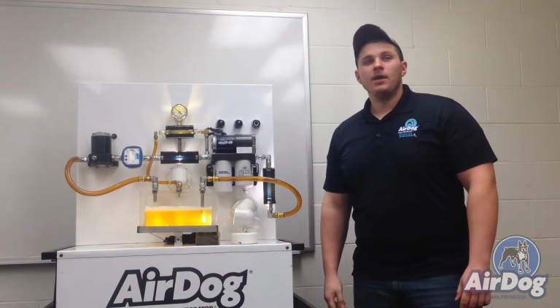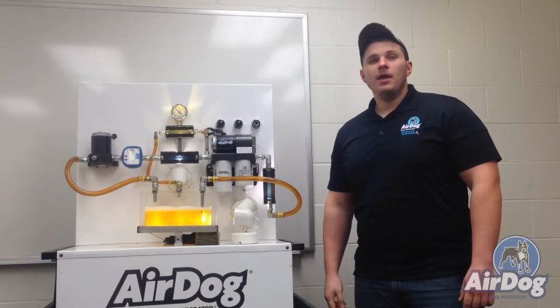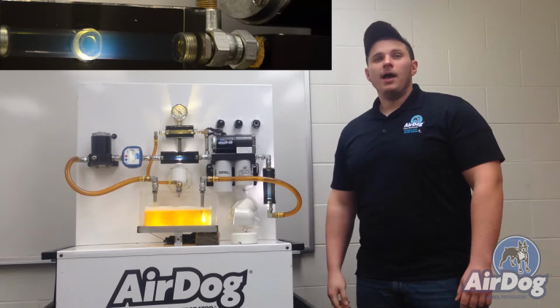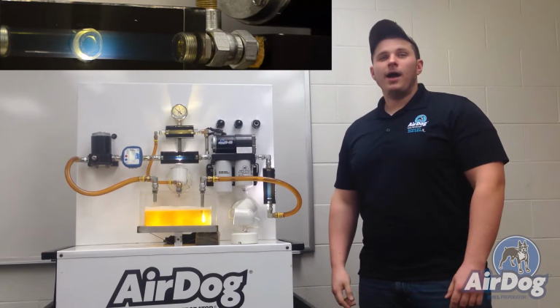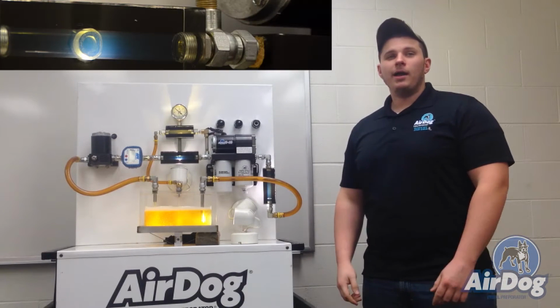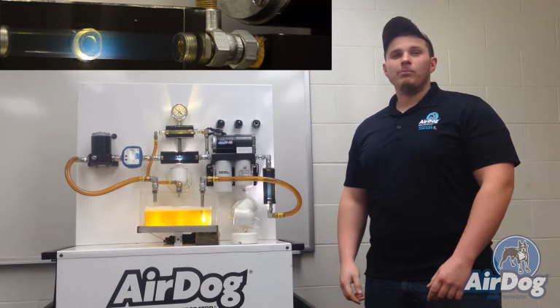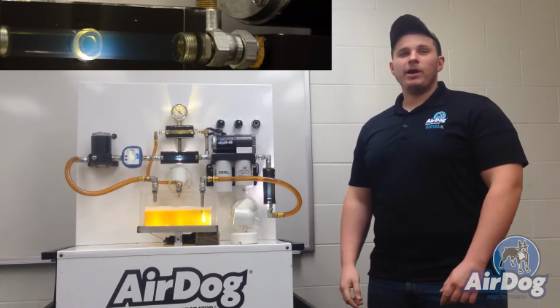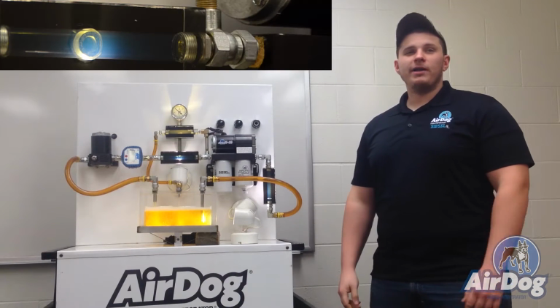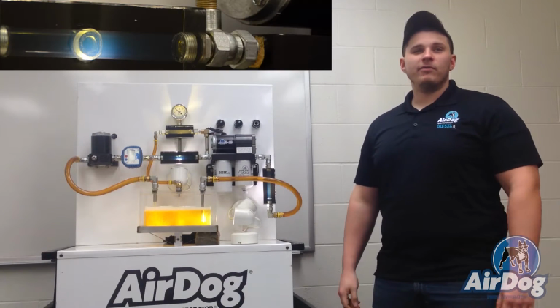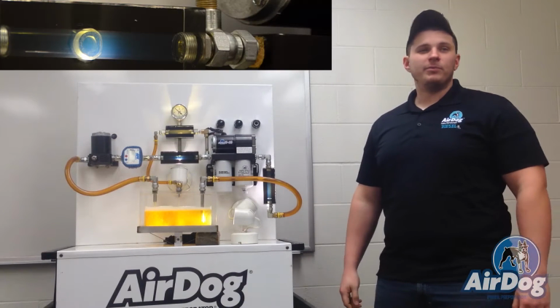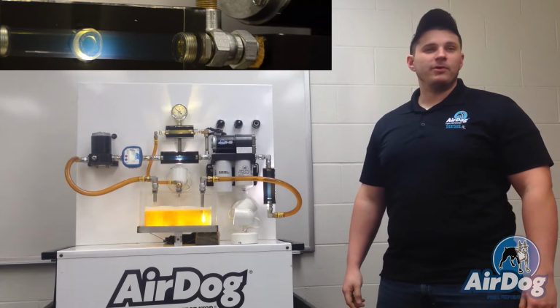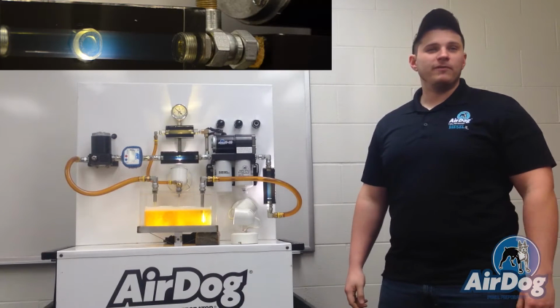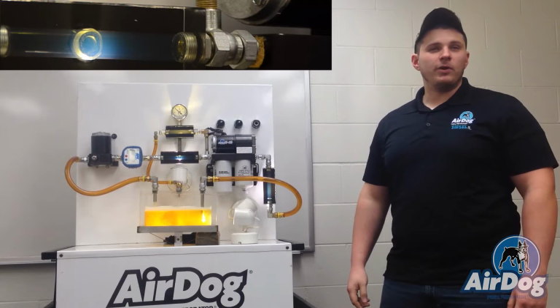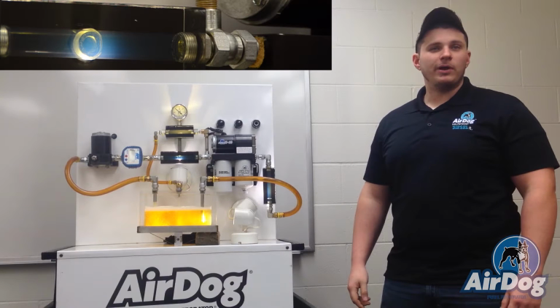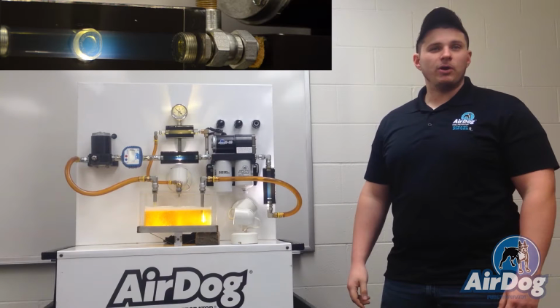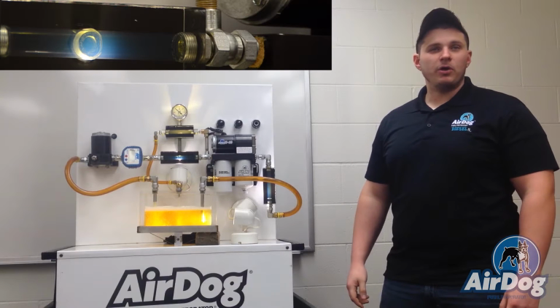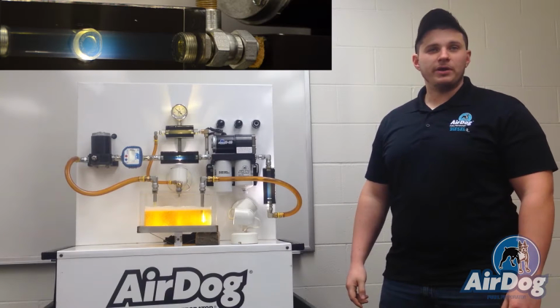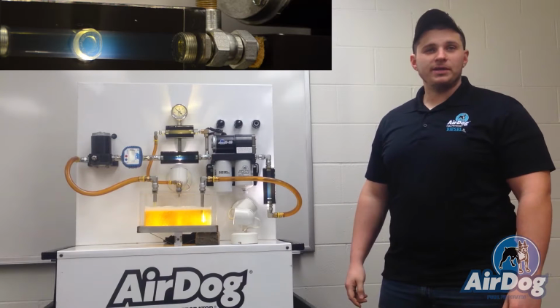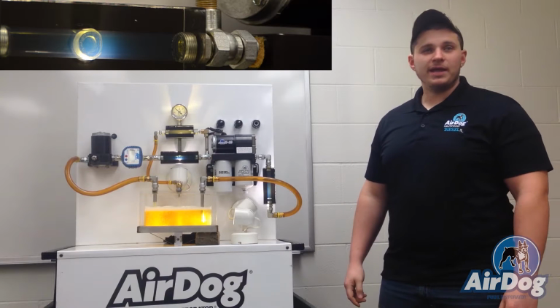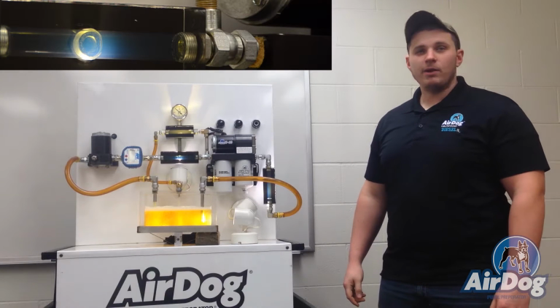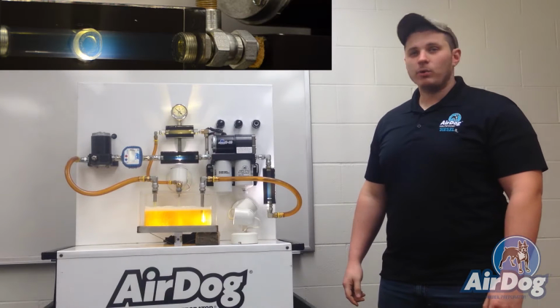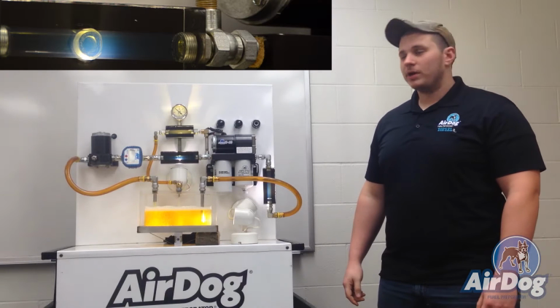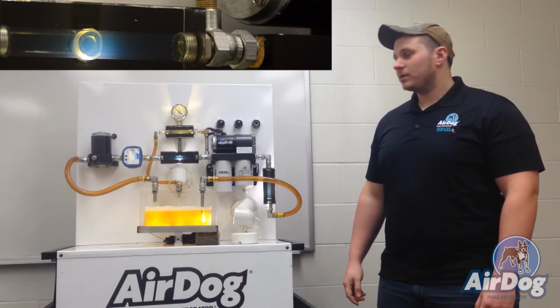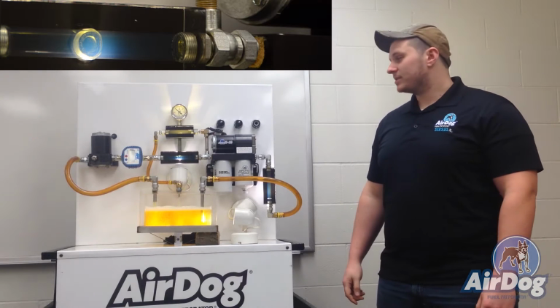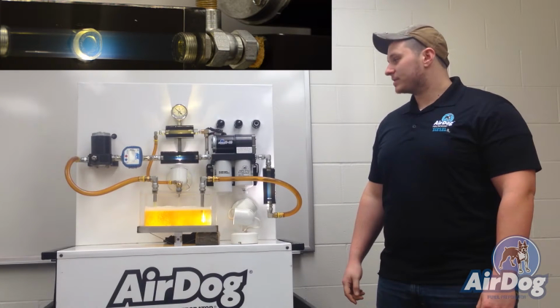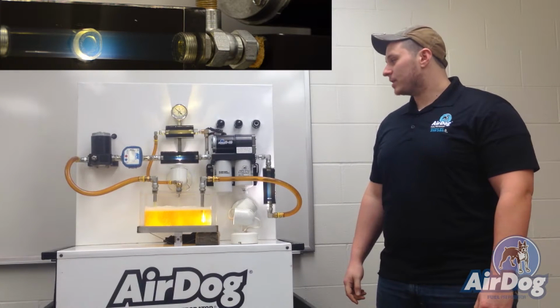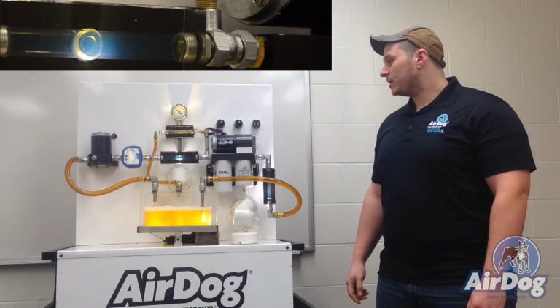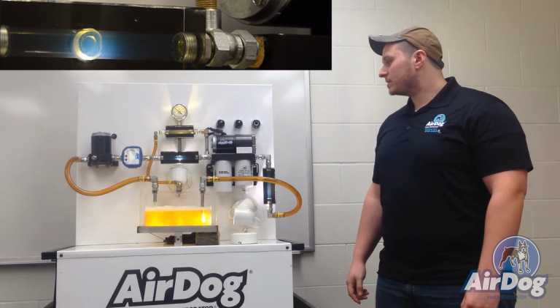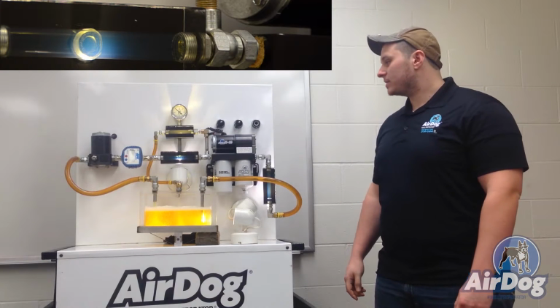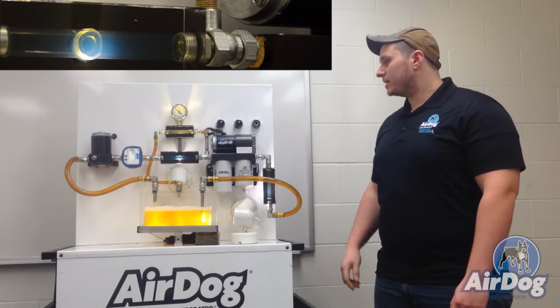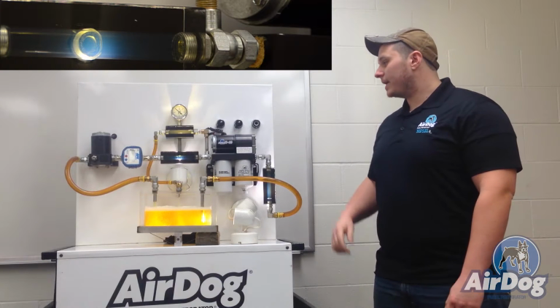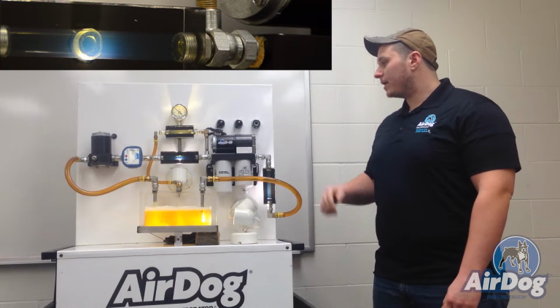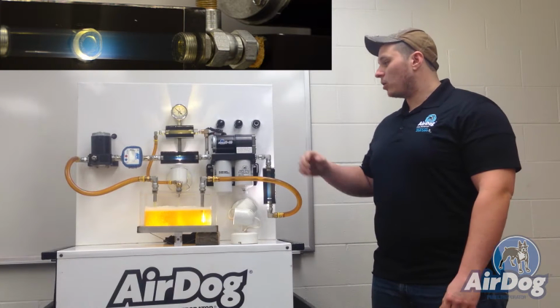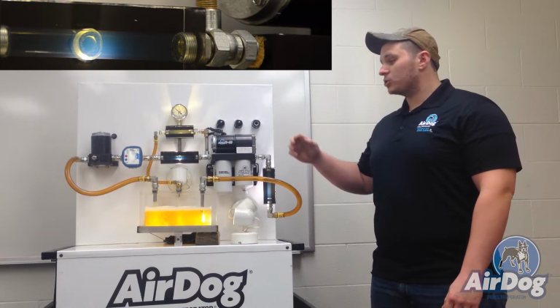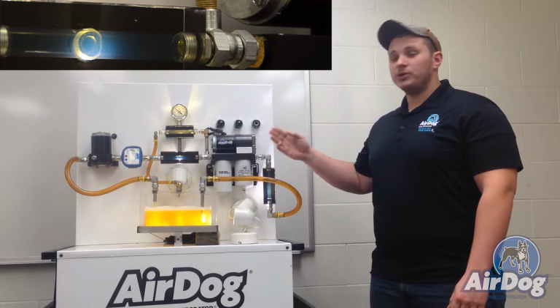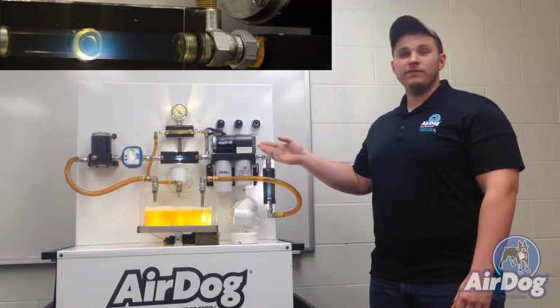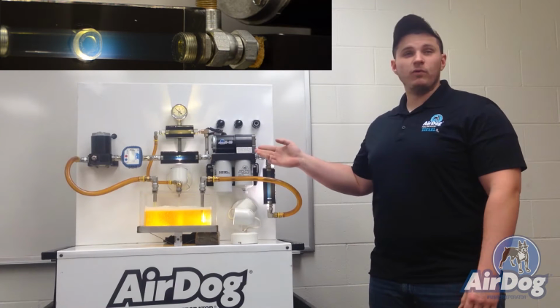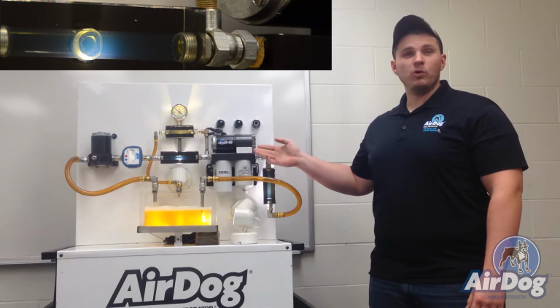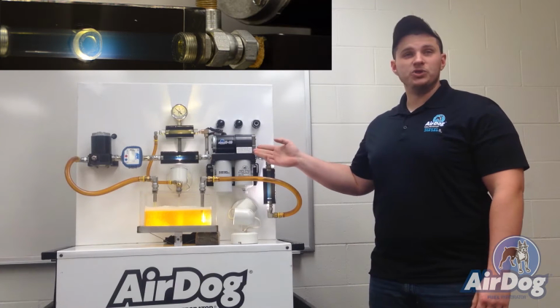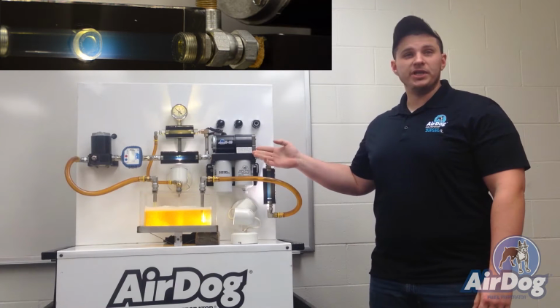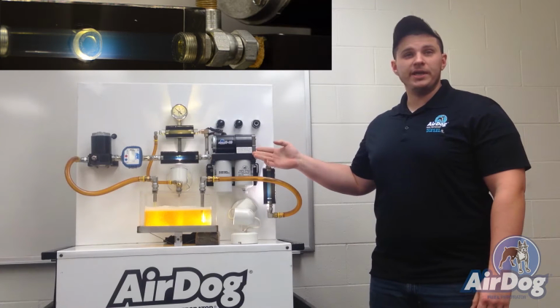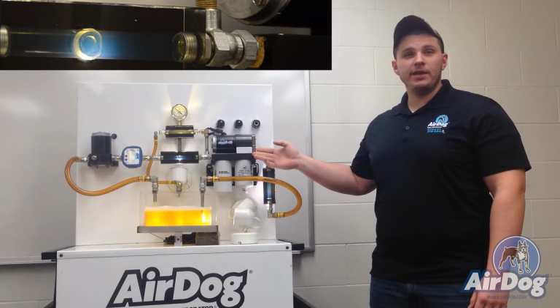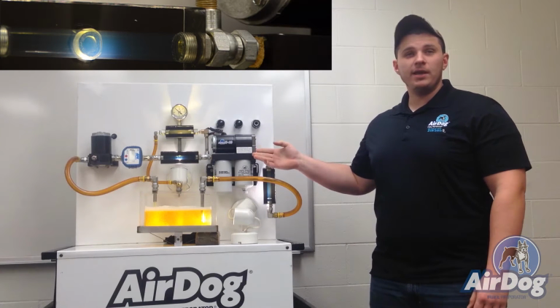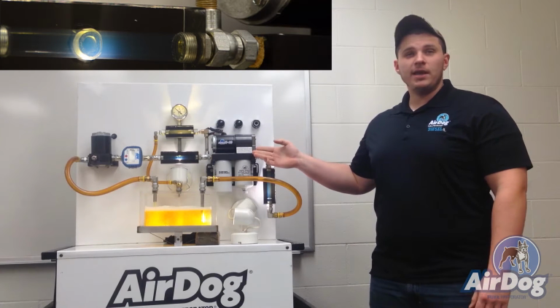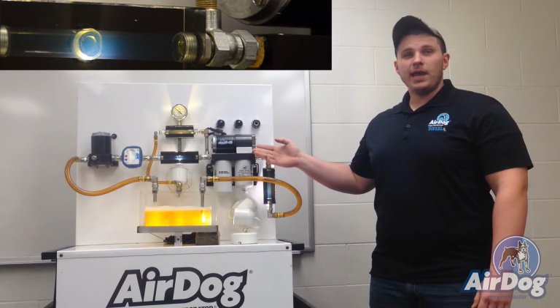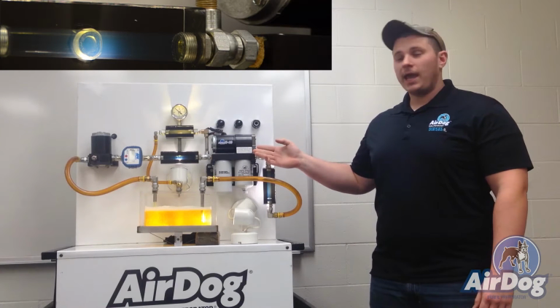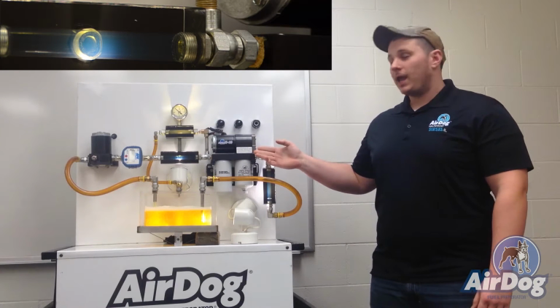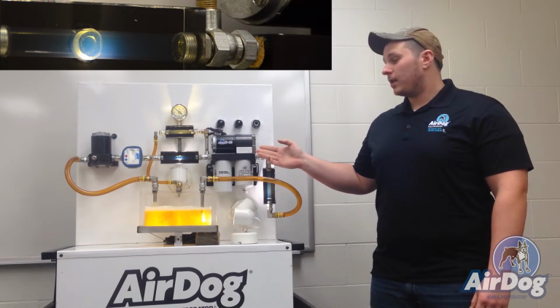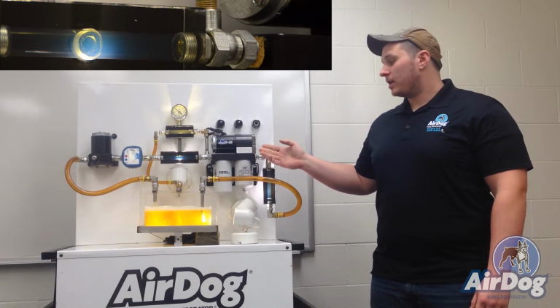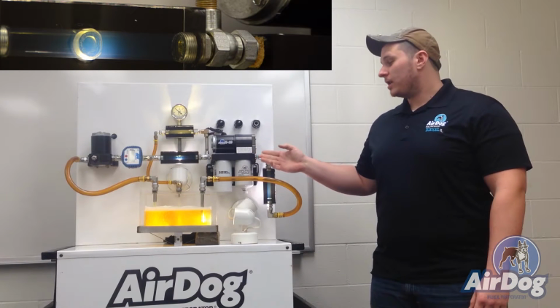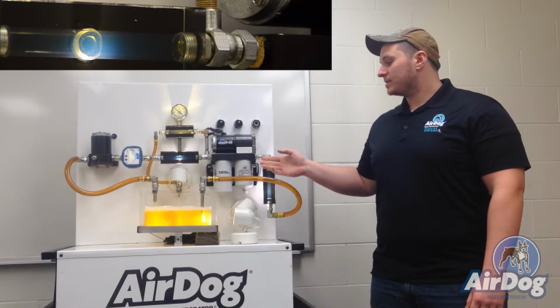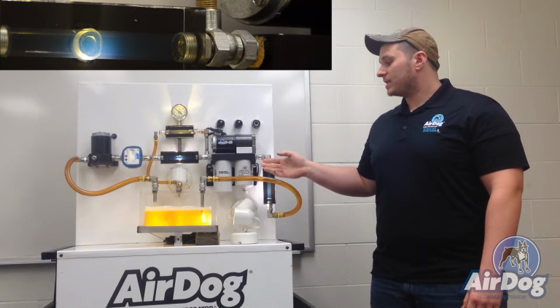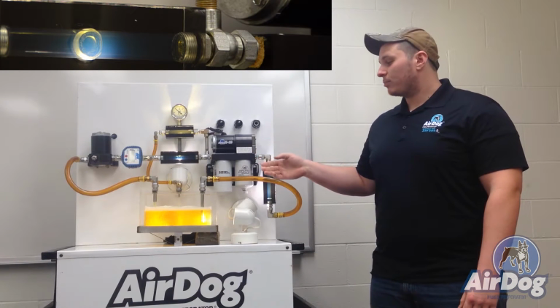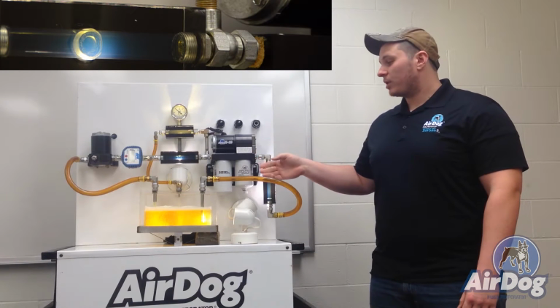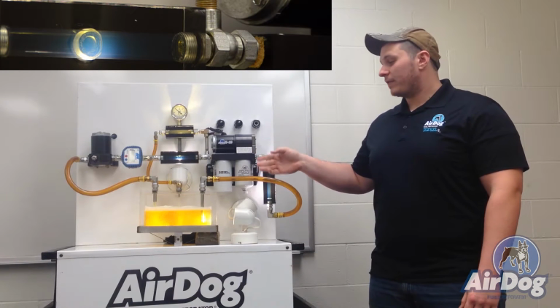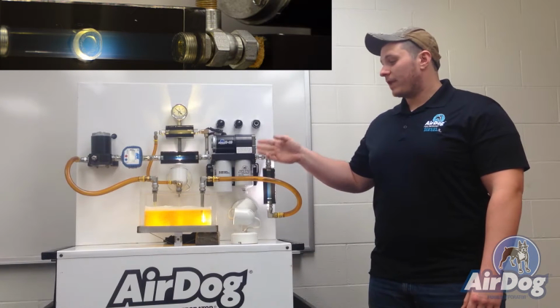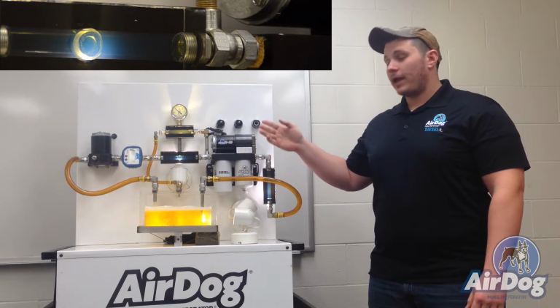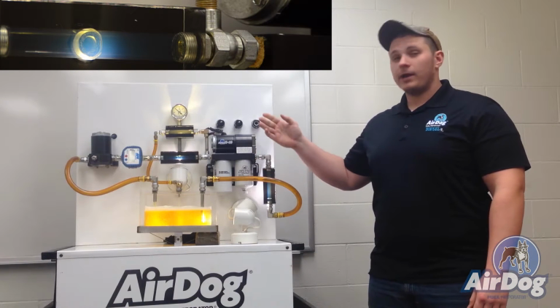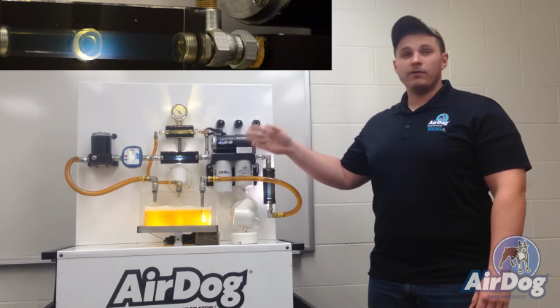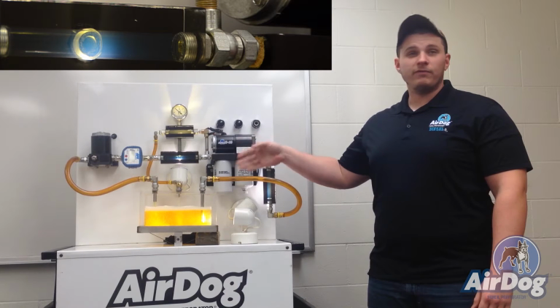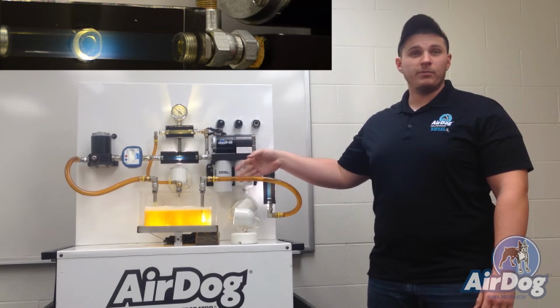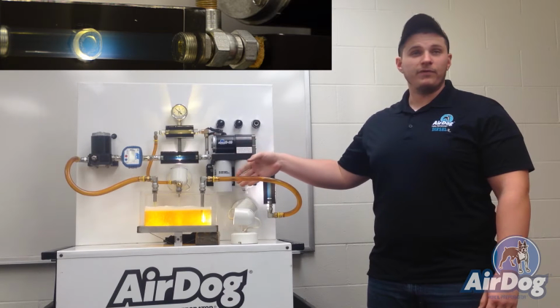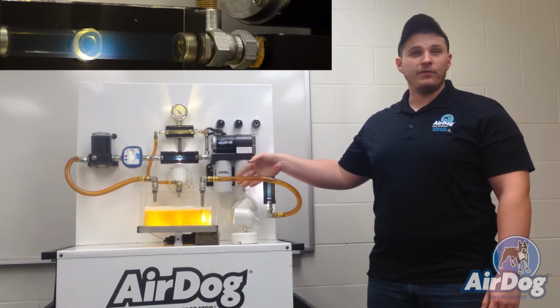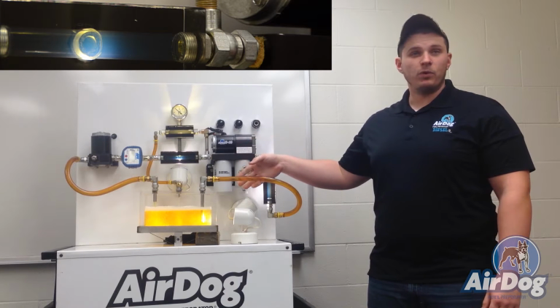Hi, I'm Brandon from Pureflow AirDog and today we're going to discuss the AirDog 2 4G and its separating the air from your fuel.